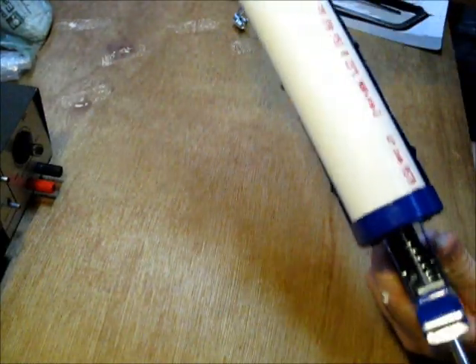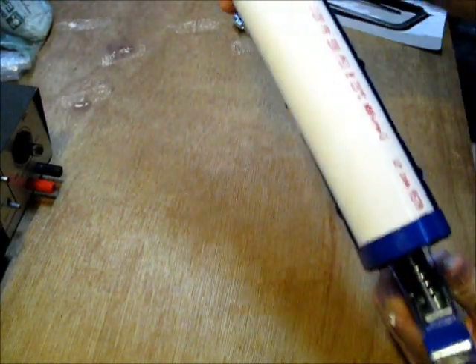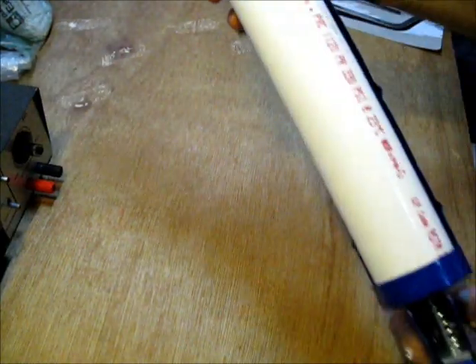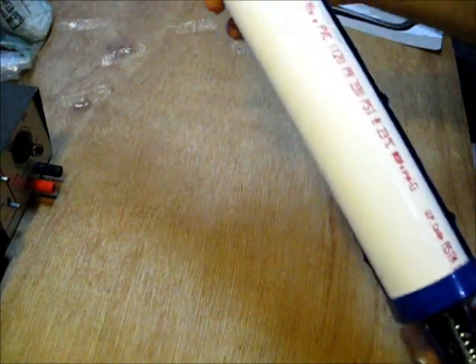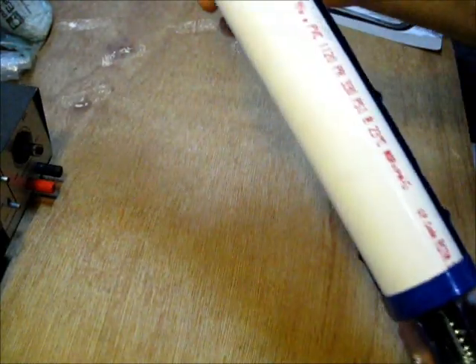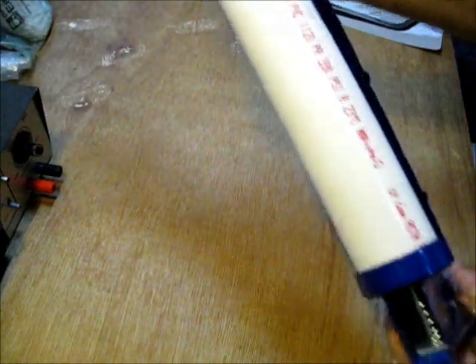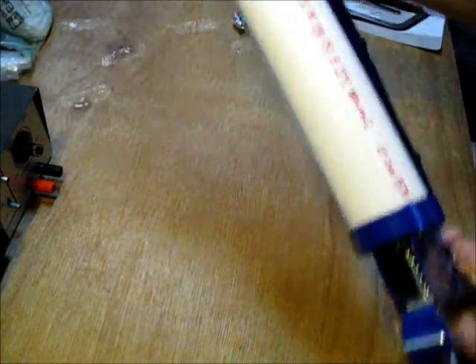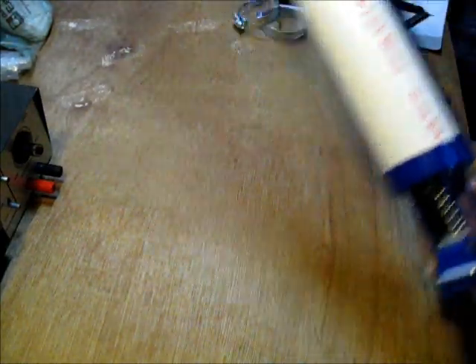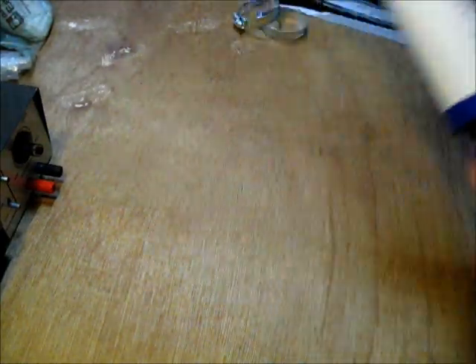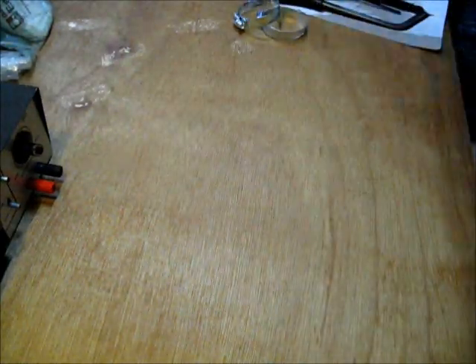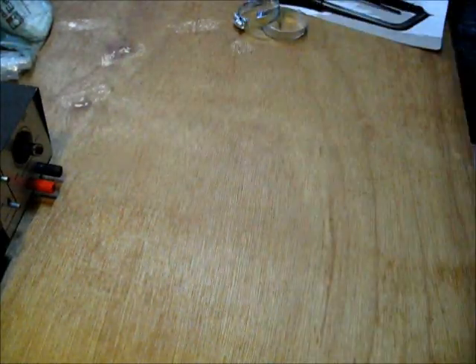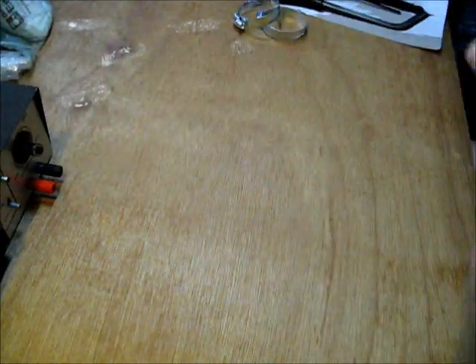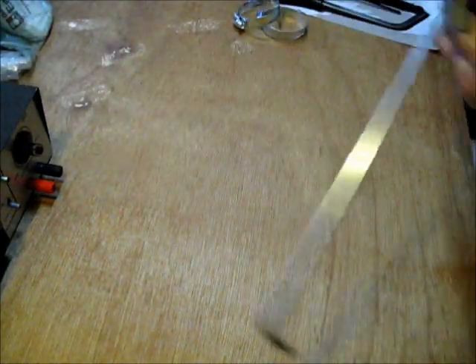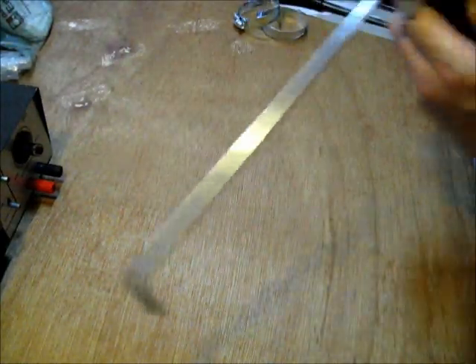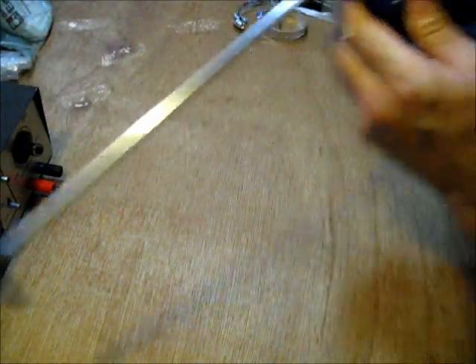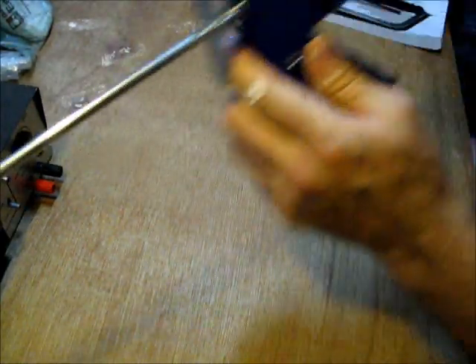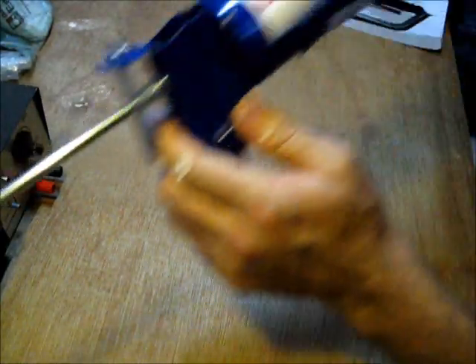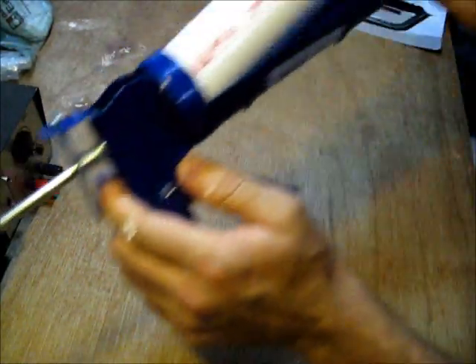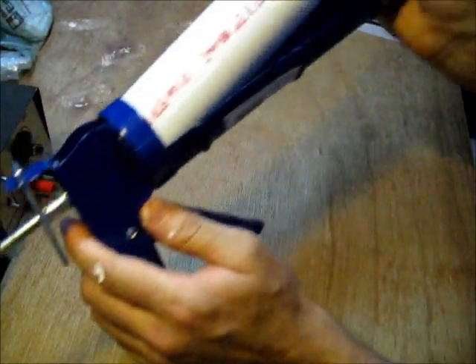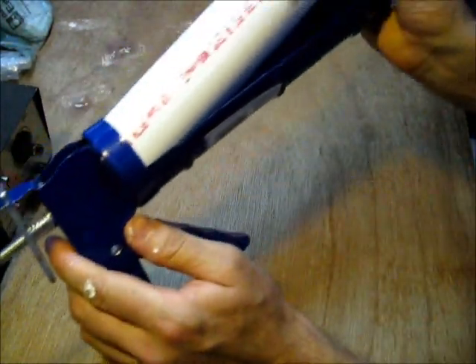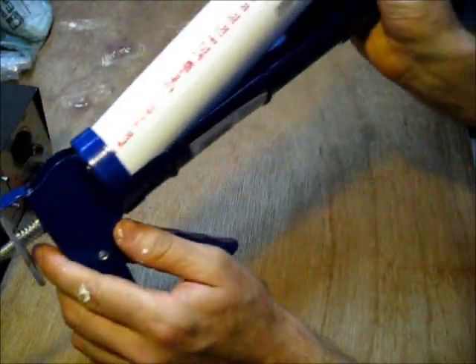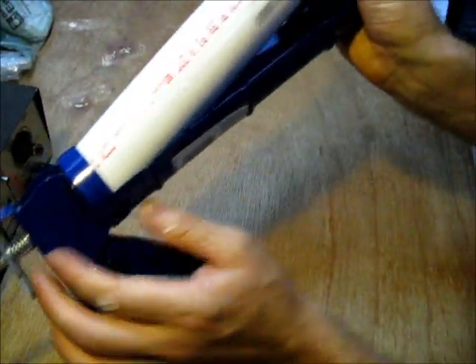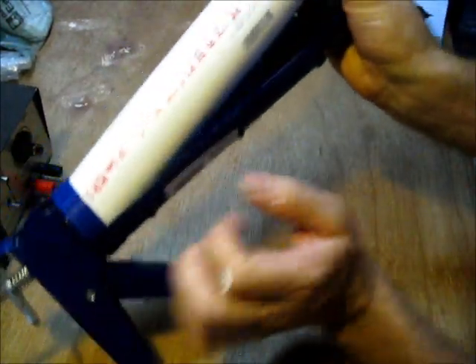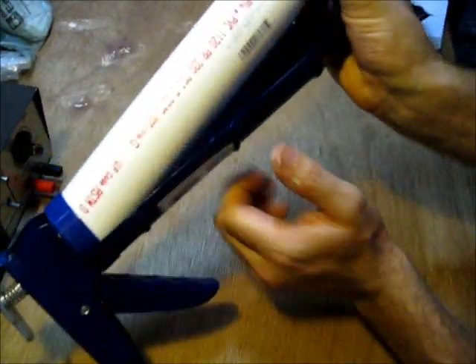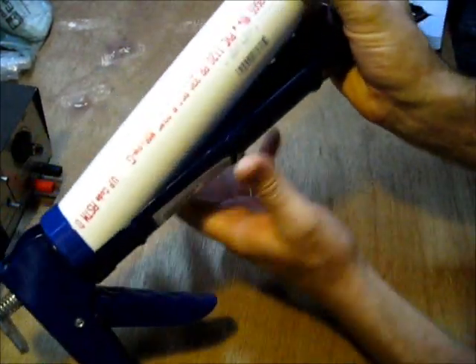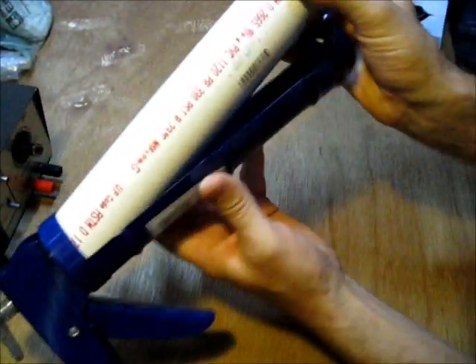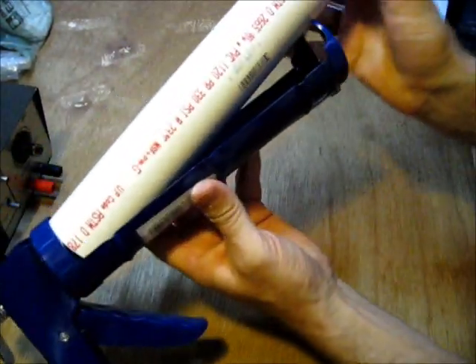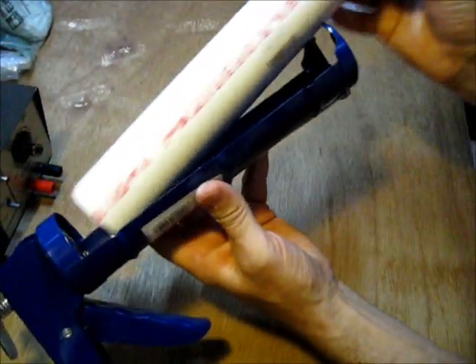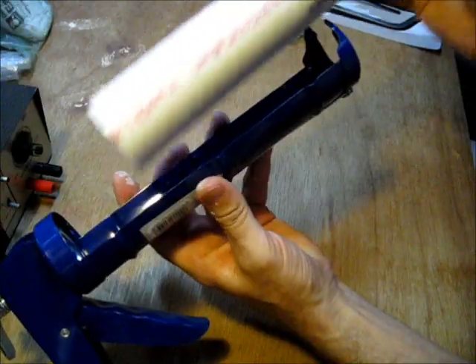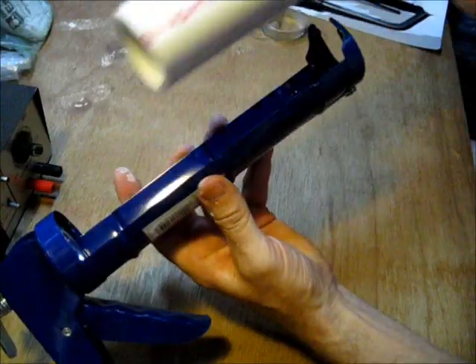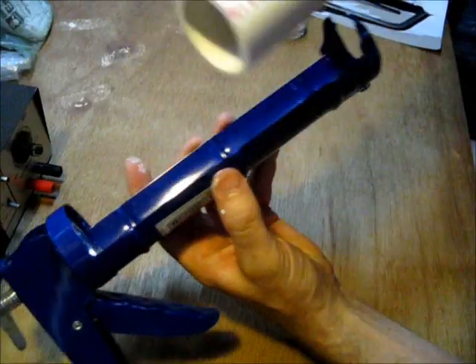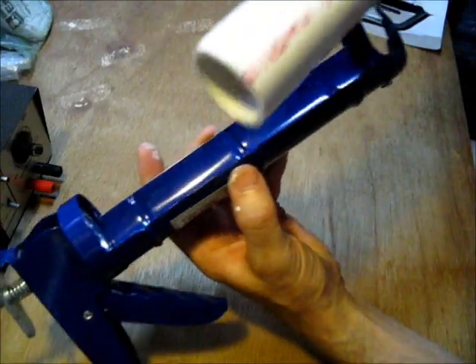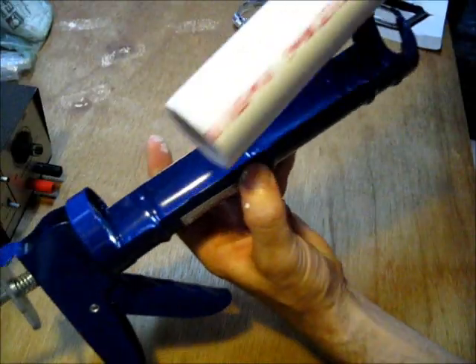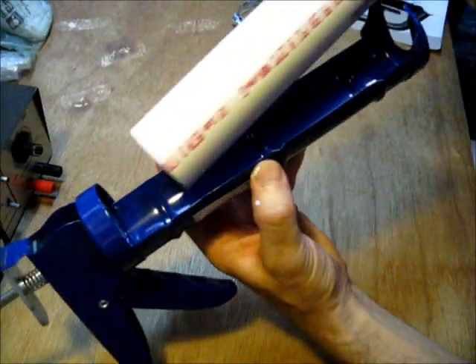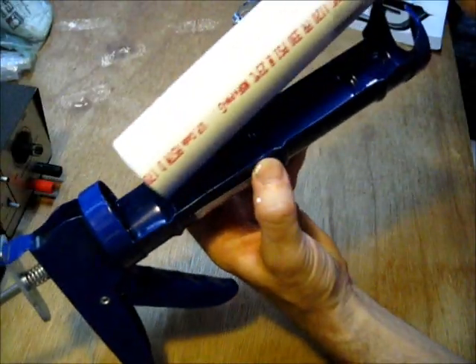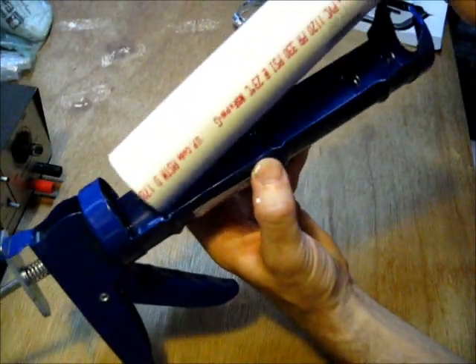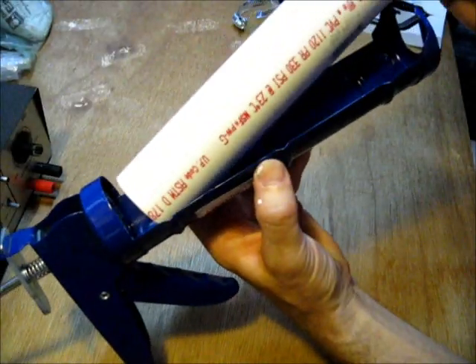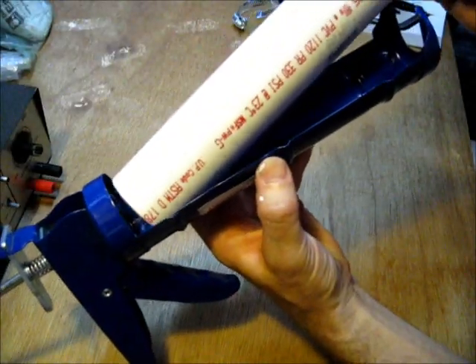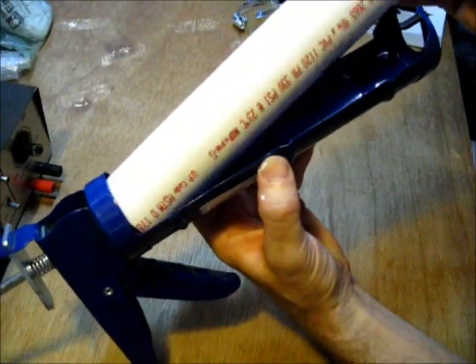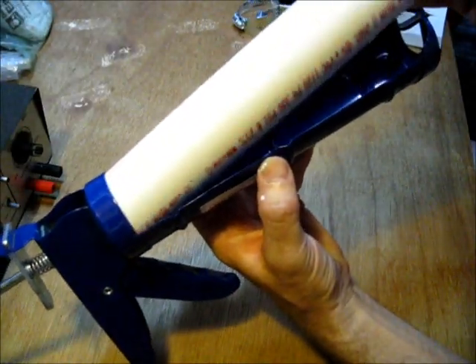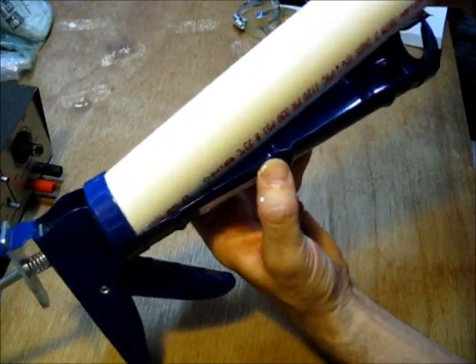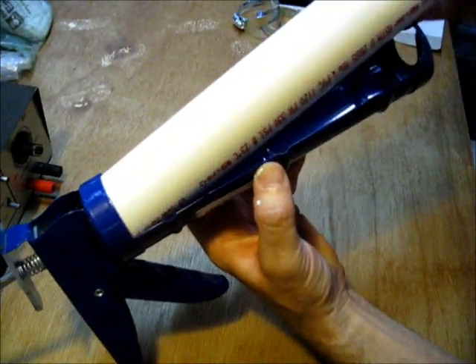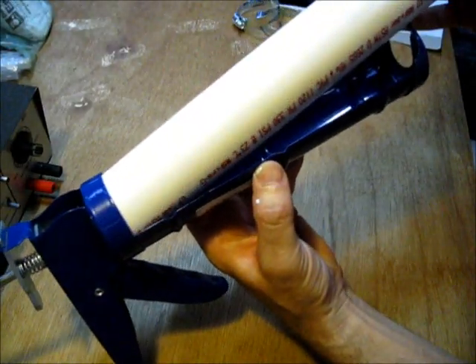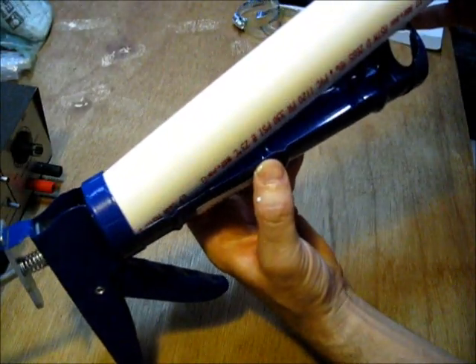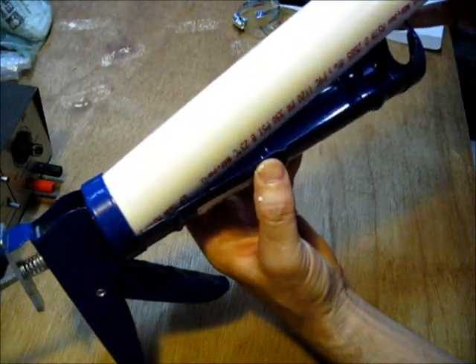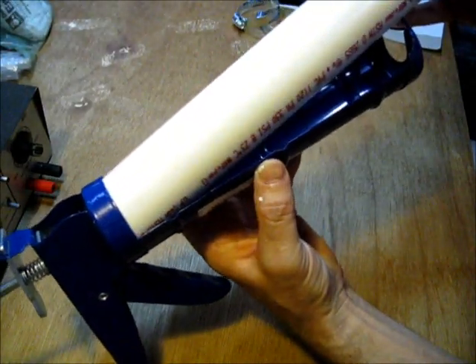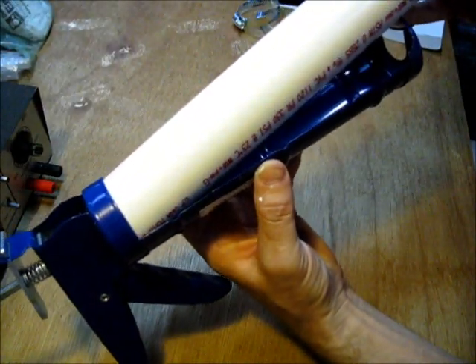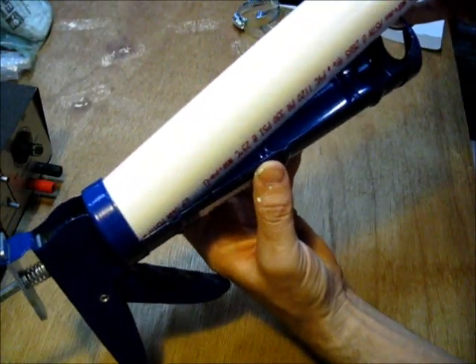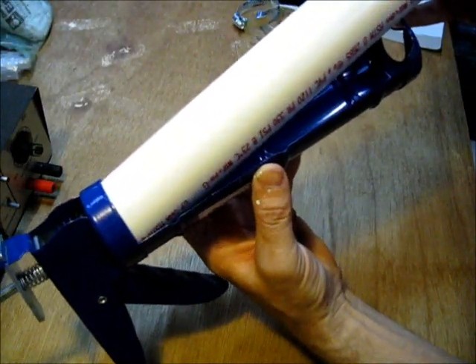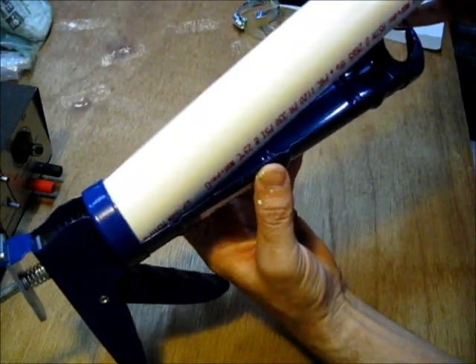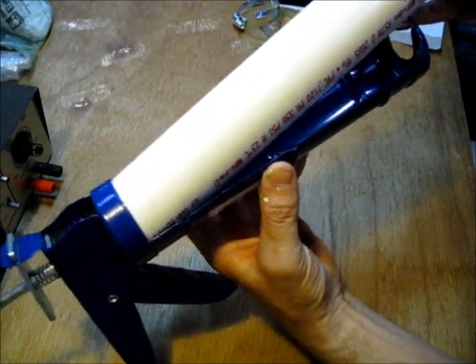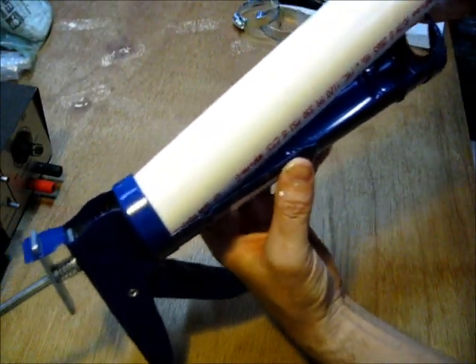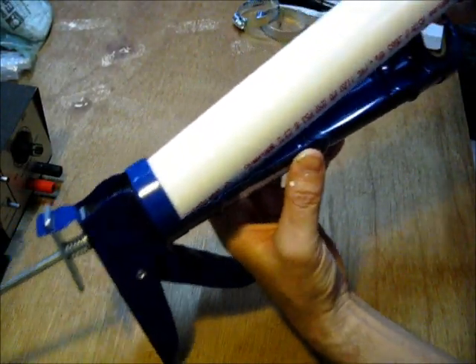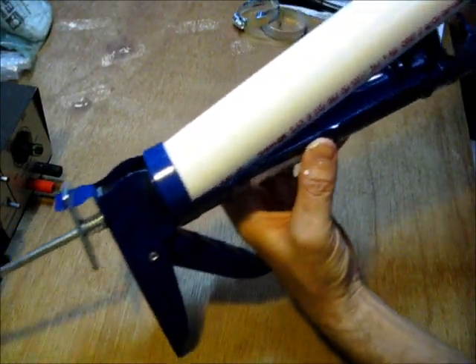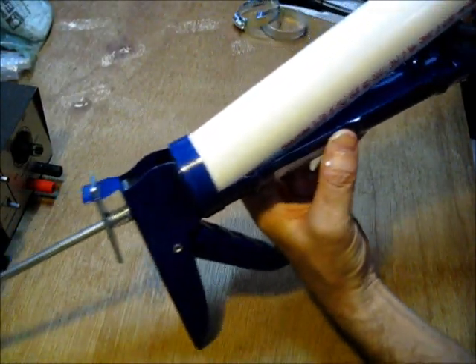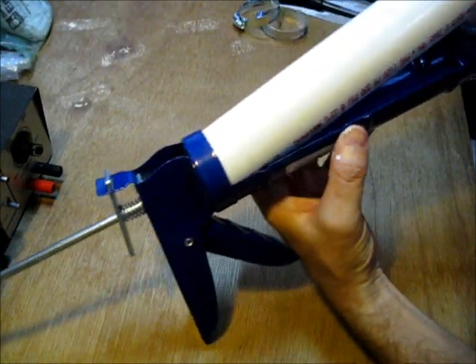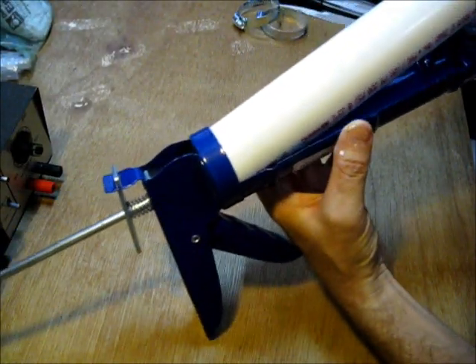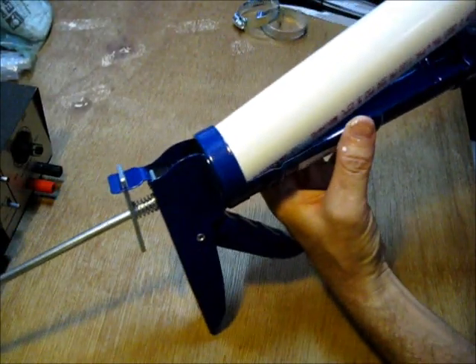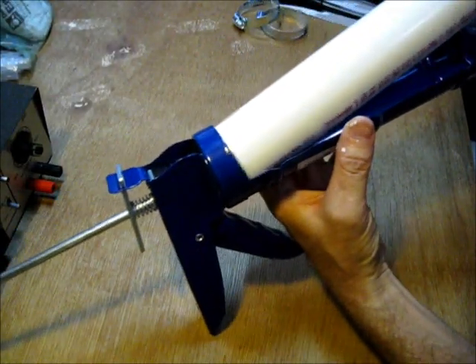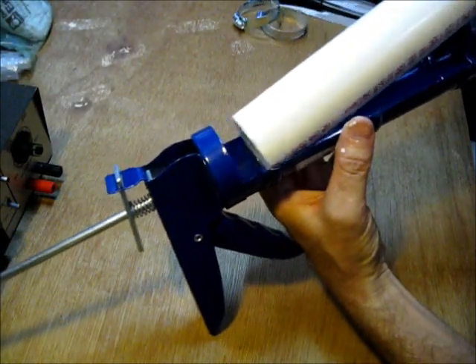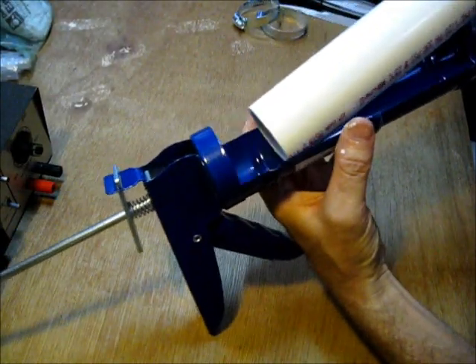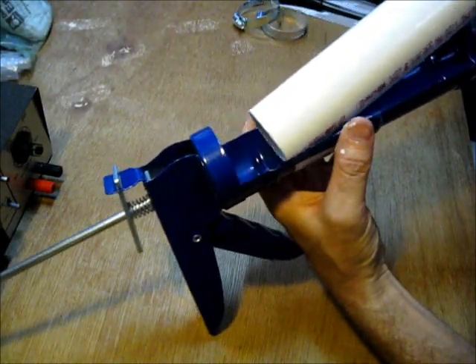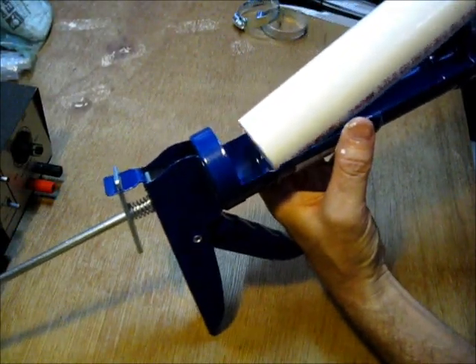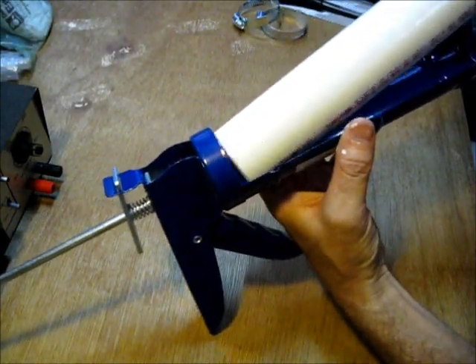It slips right inside the caulk gun perfectly — it's a nice, perfect fit.